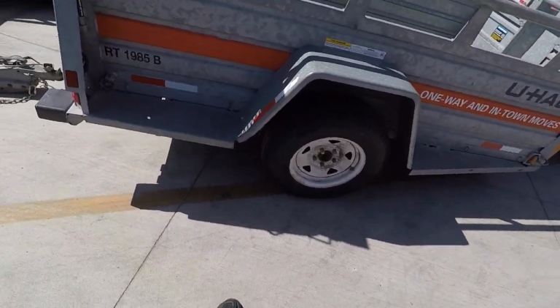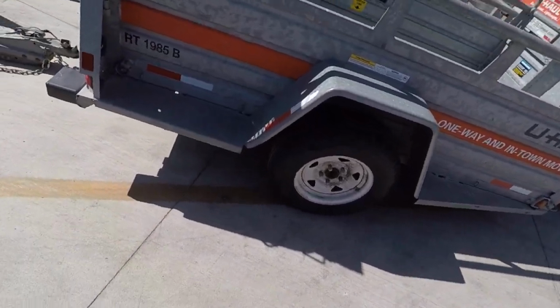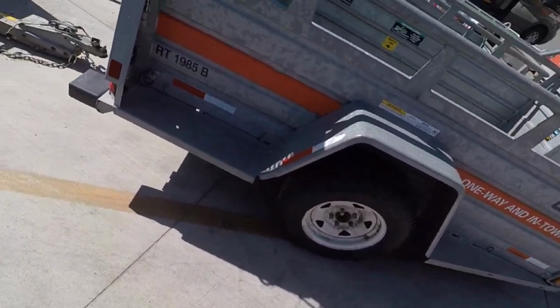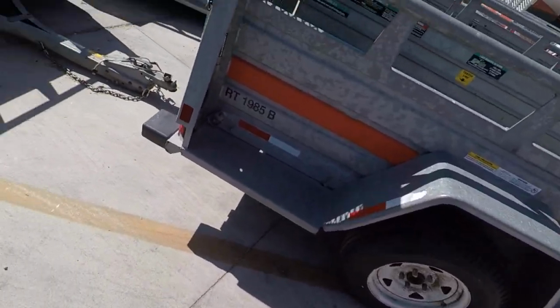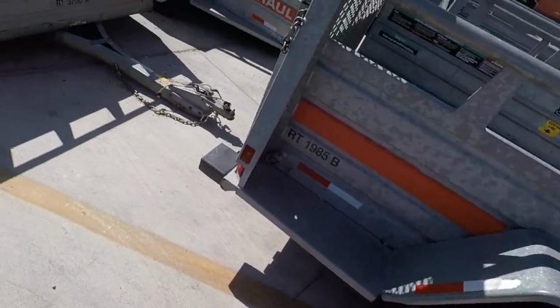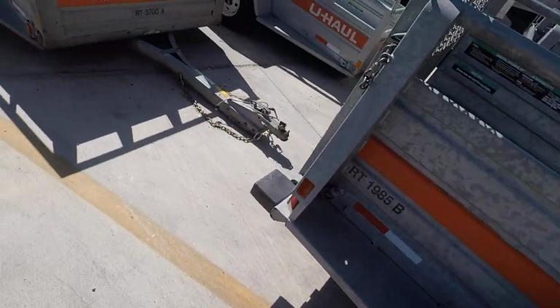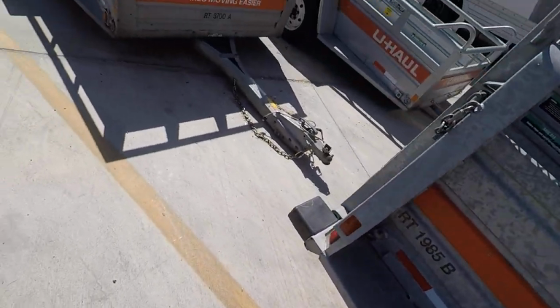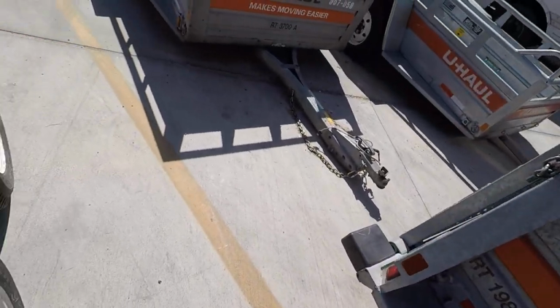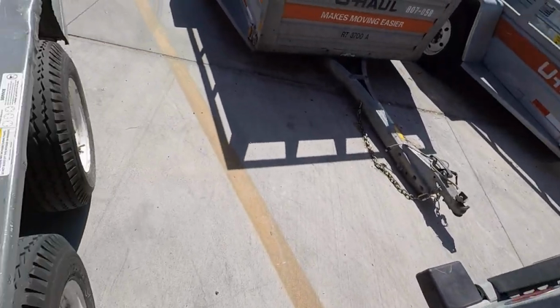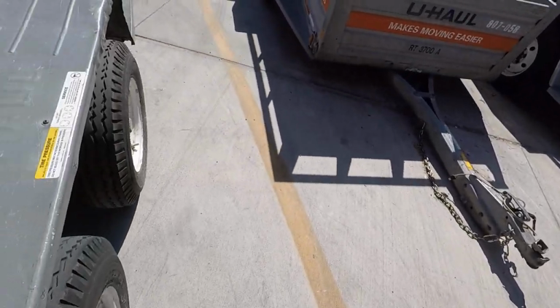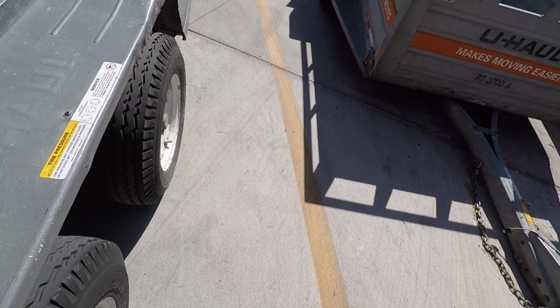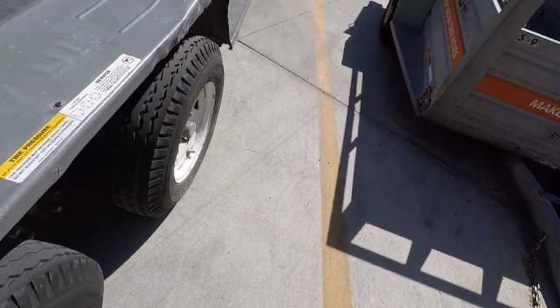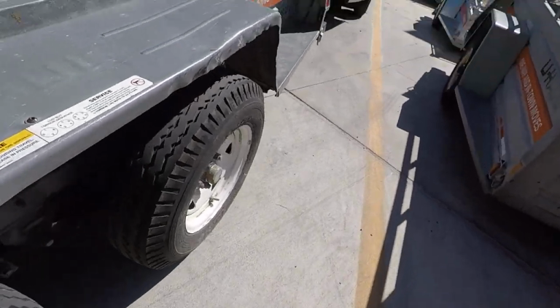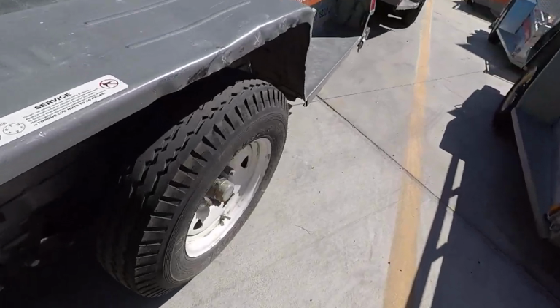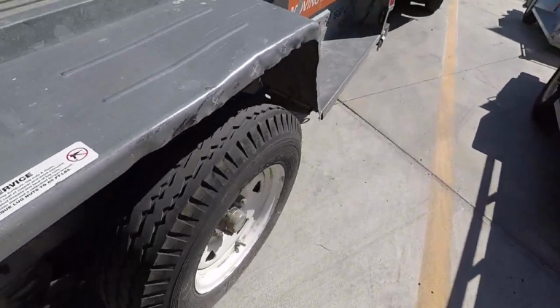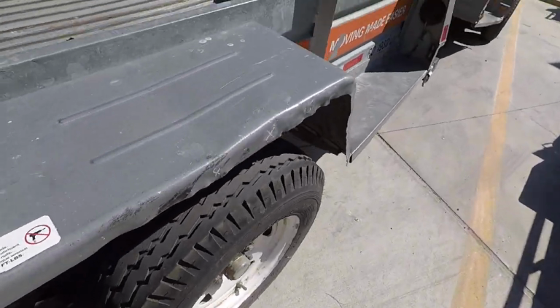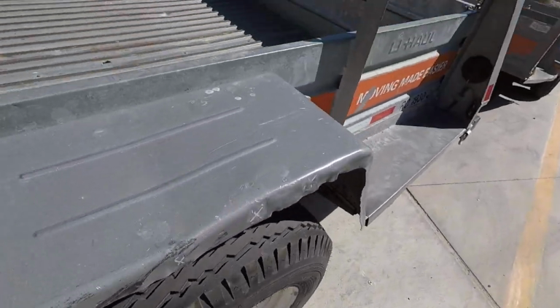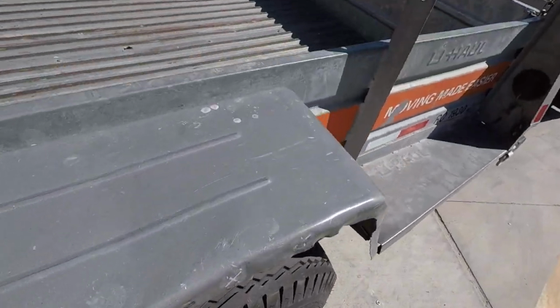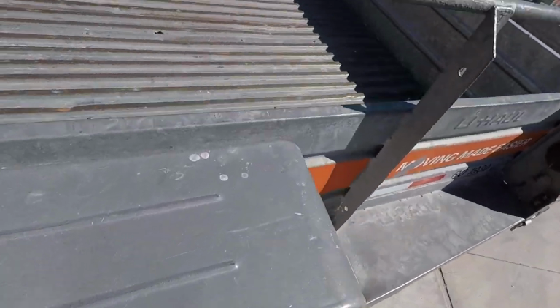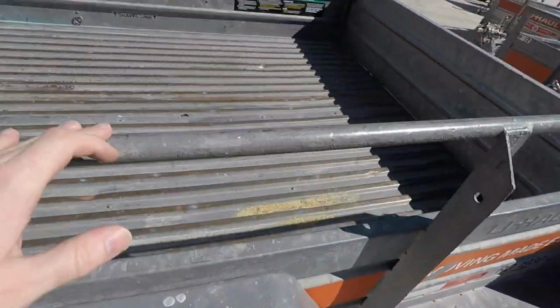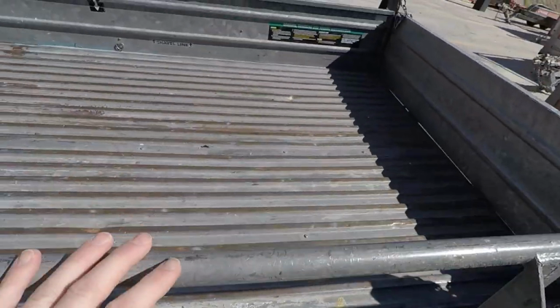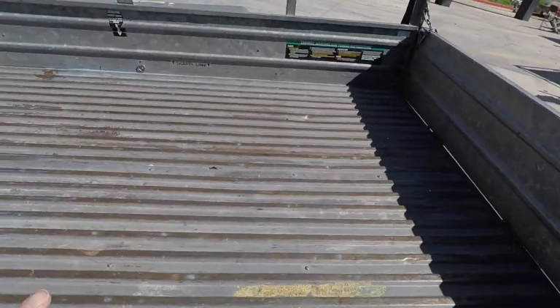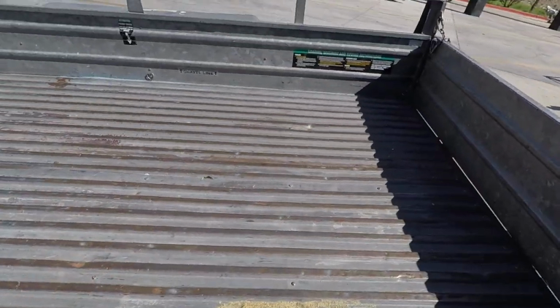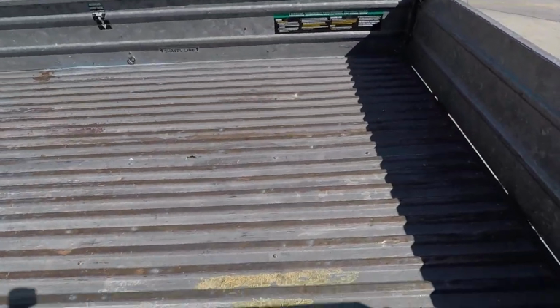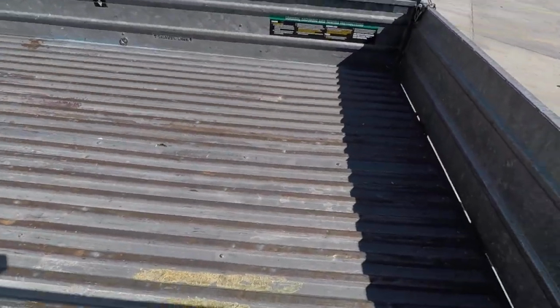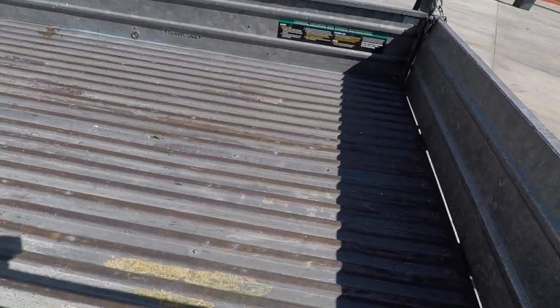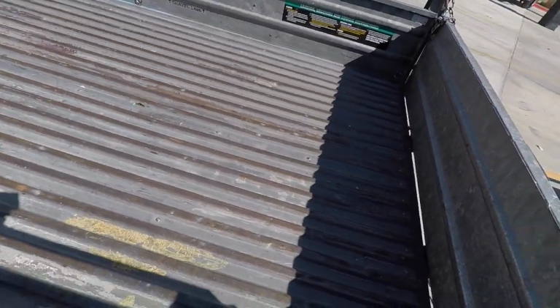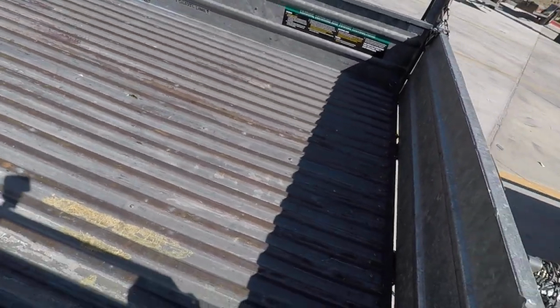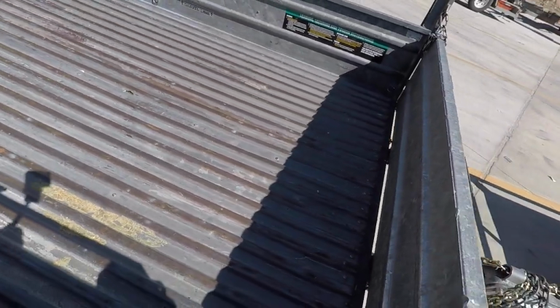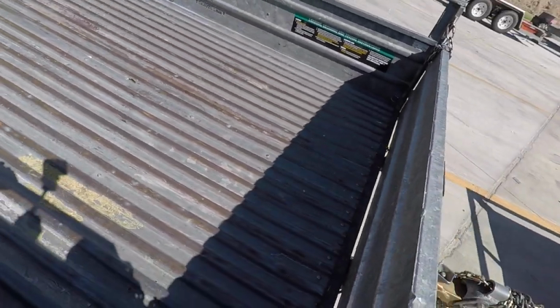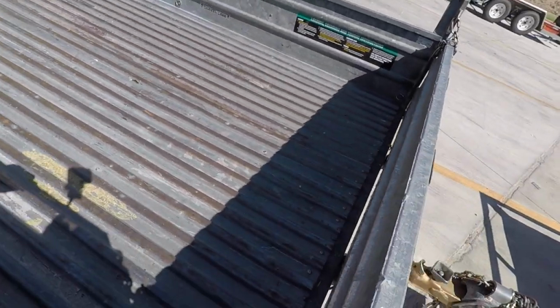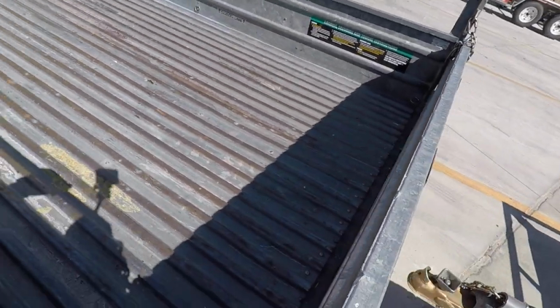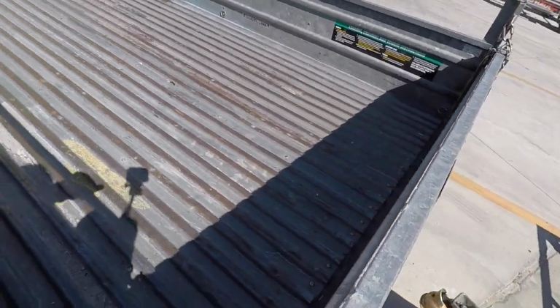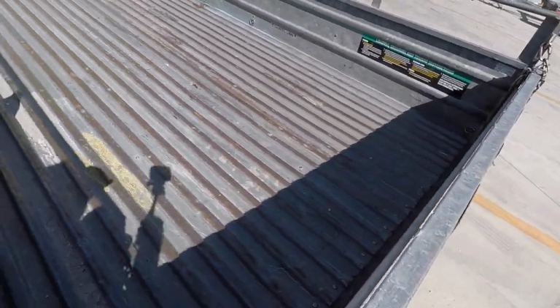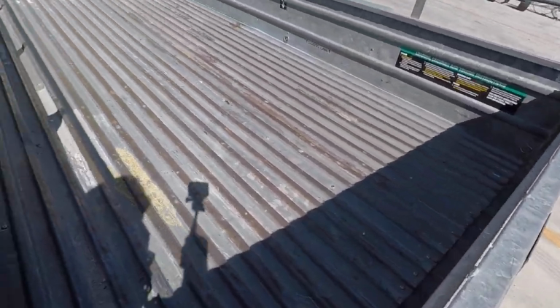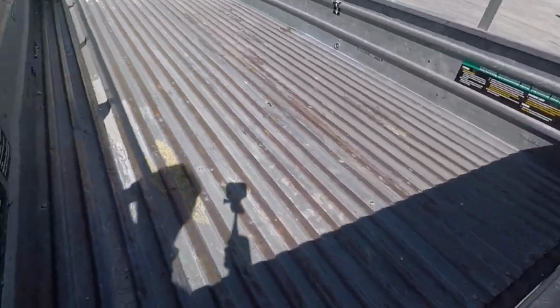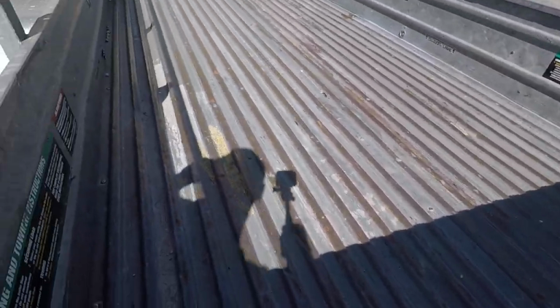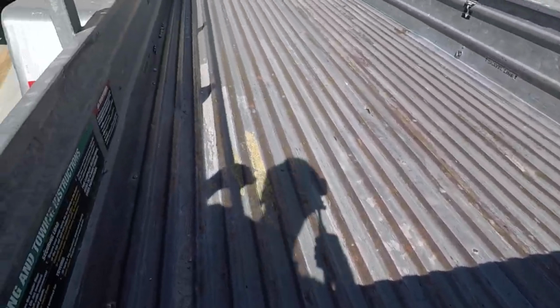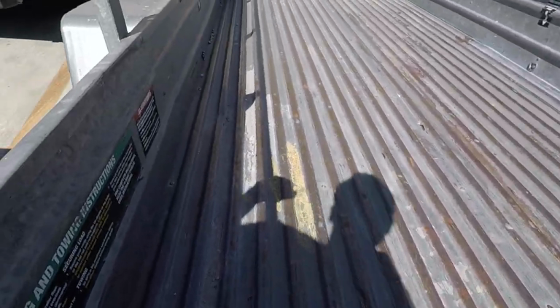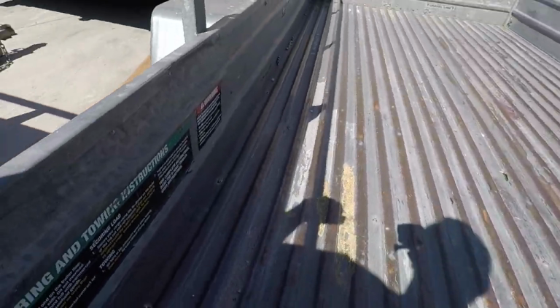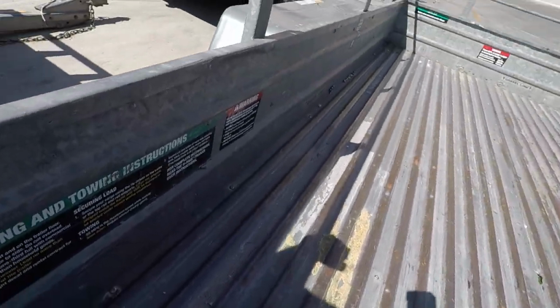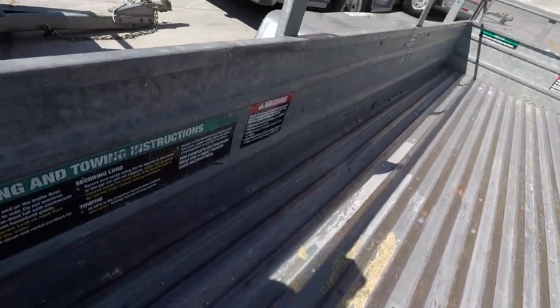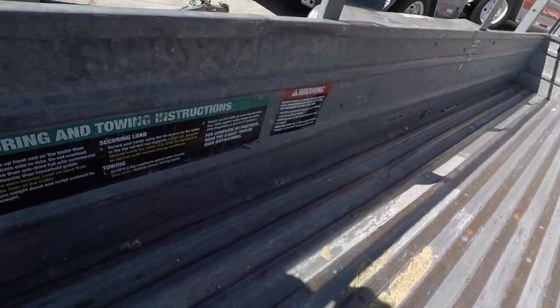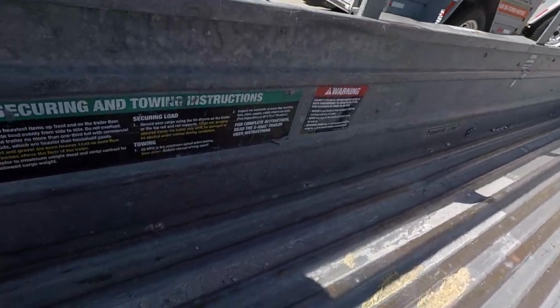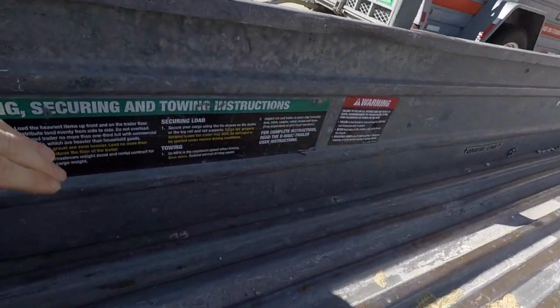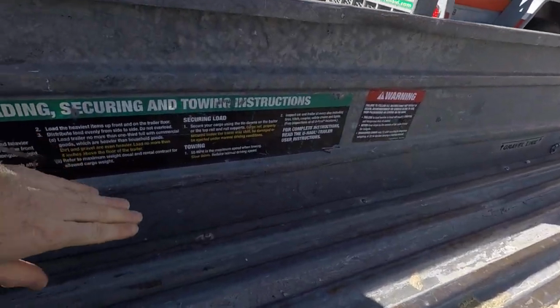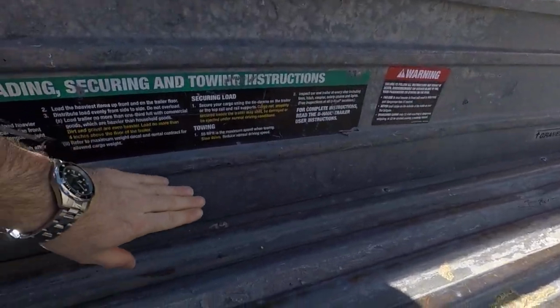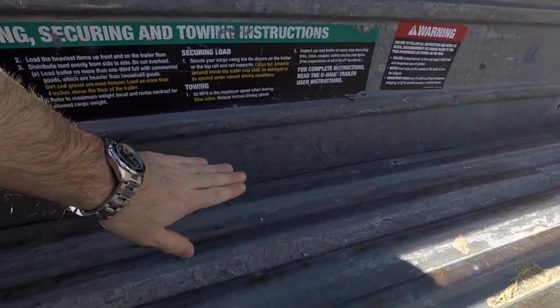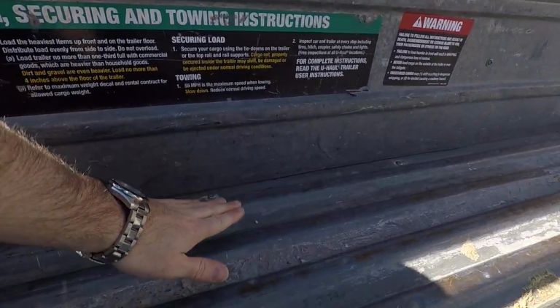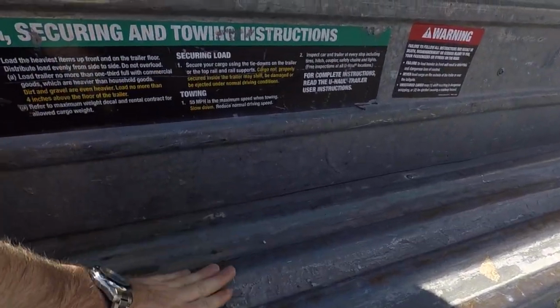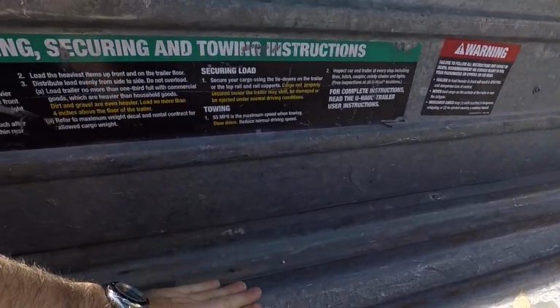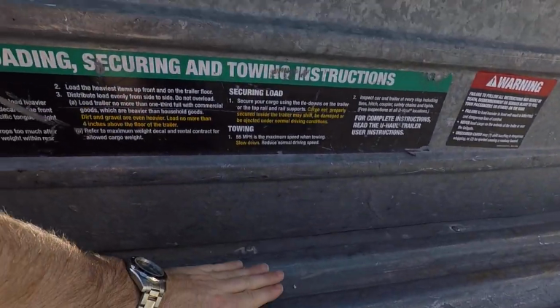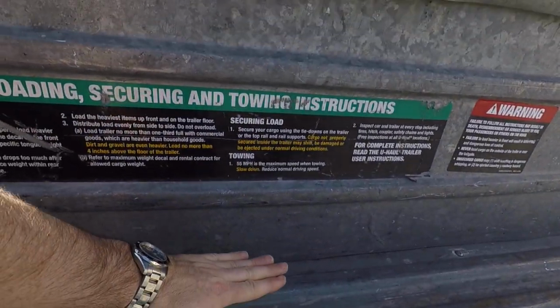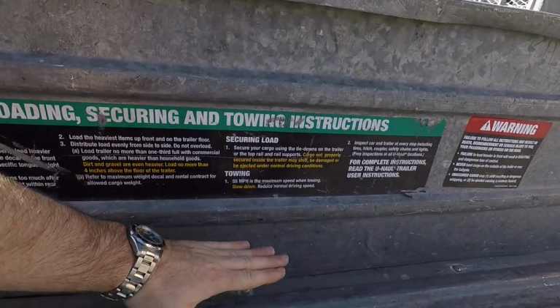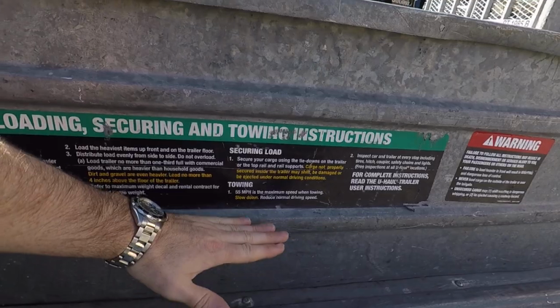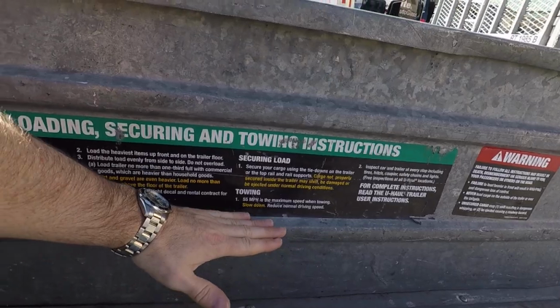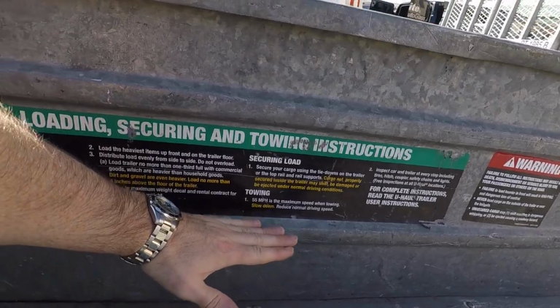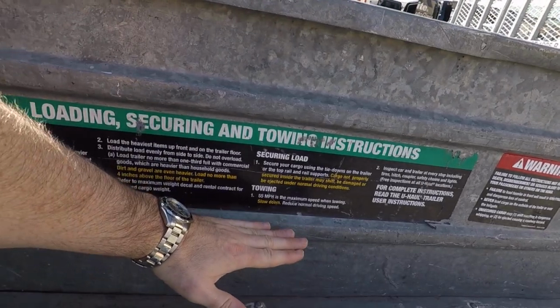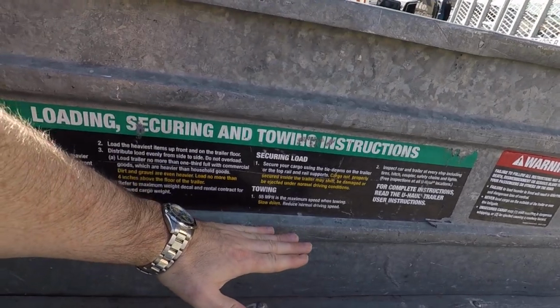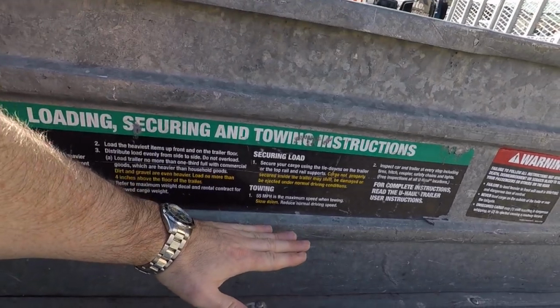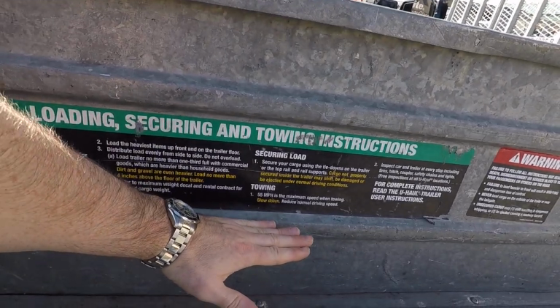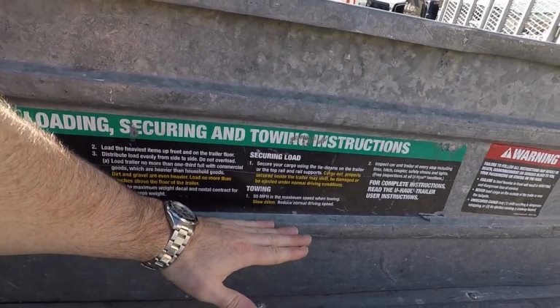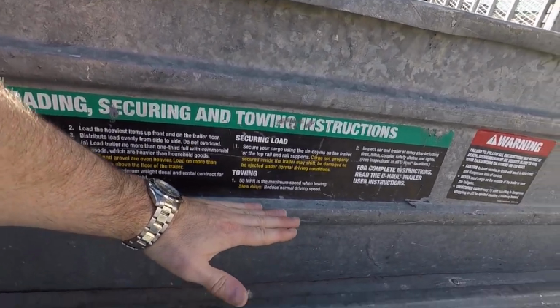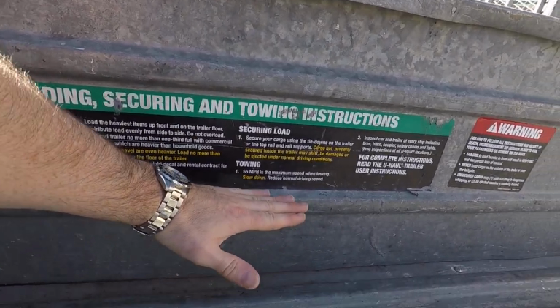There's also a gravel line. So I guess if you're using this to move rocks or something, don't go past about here.